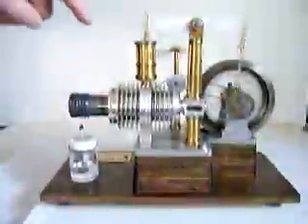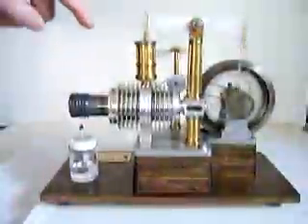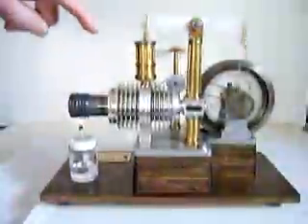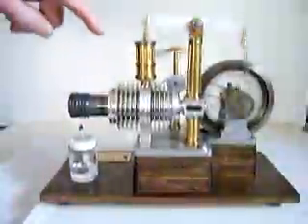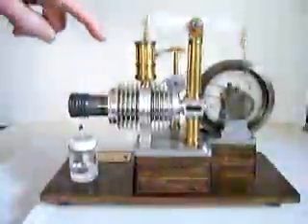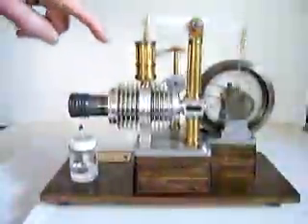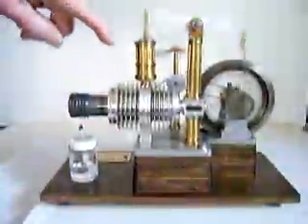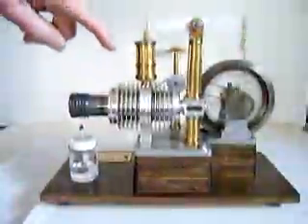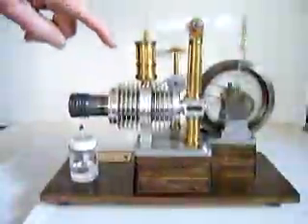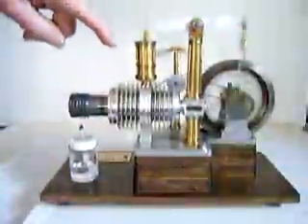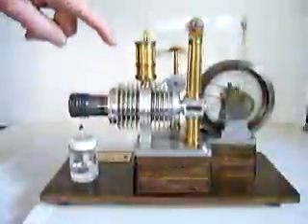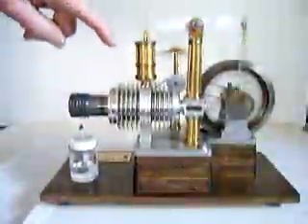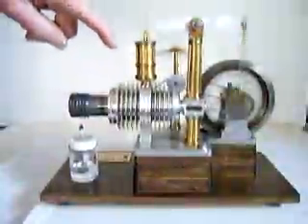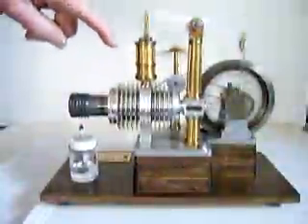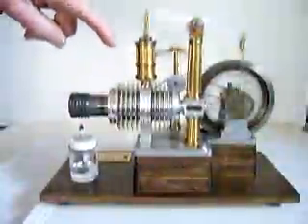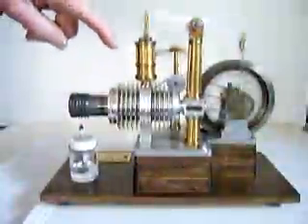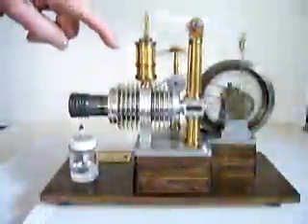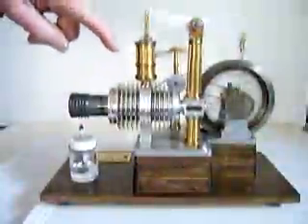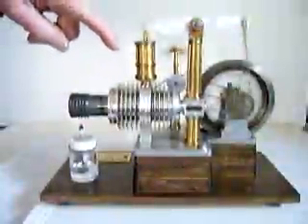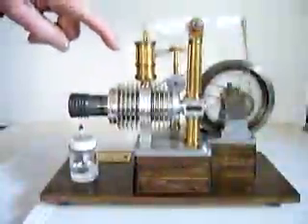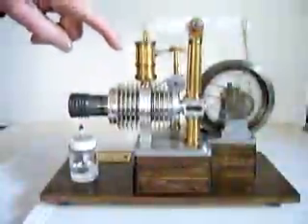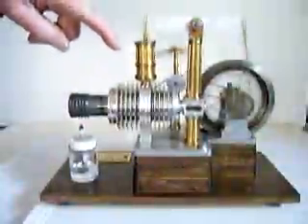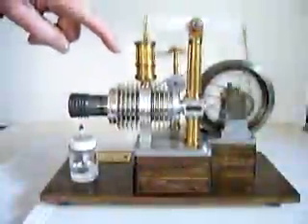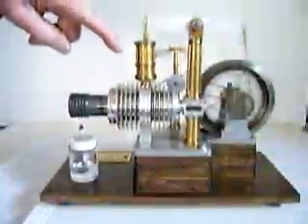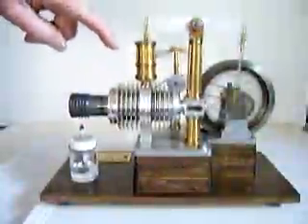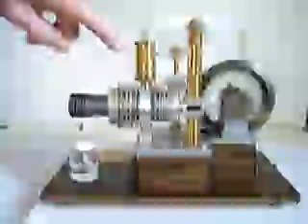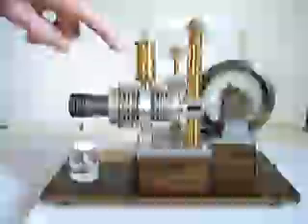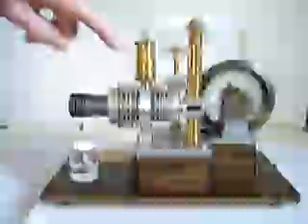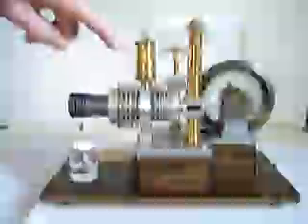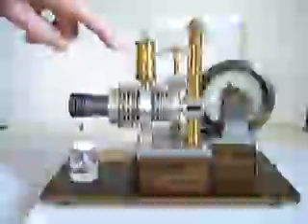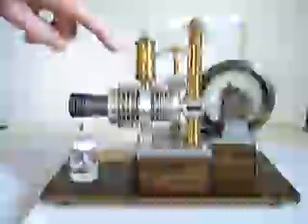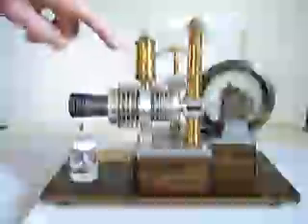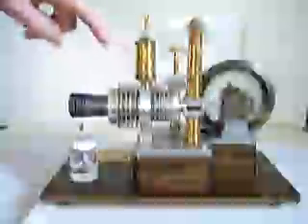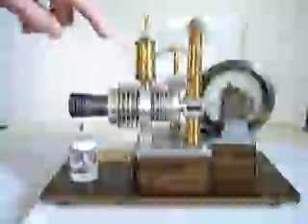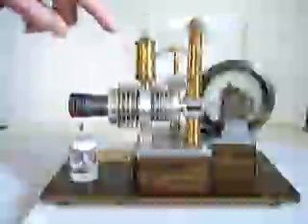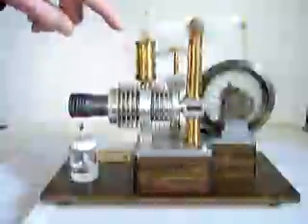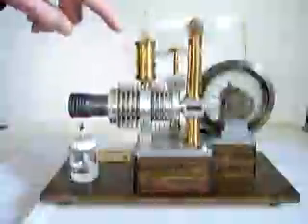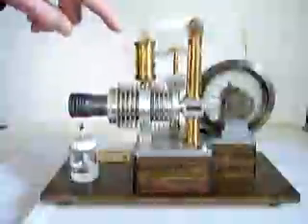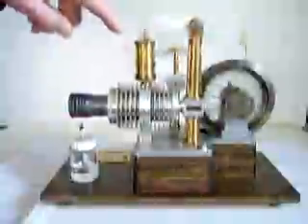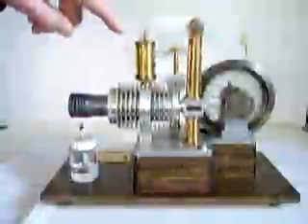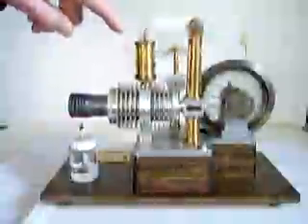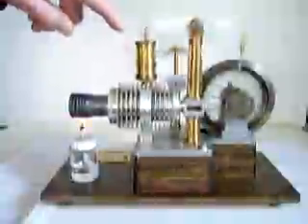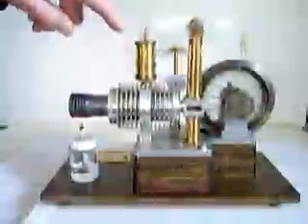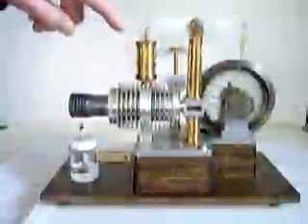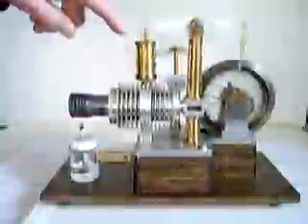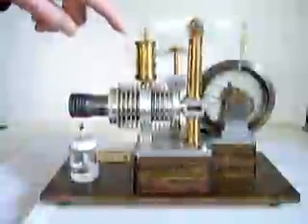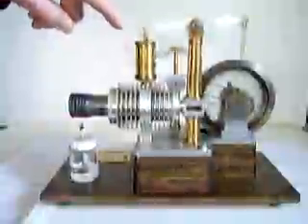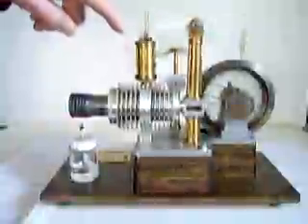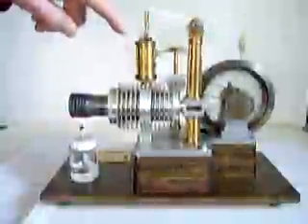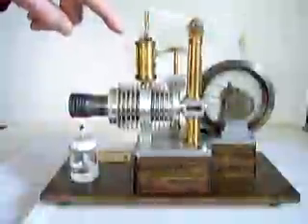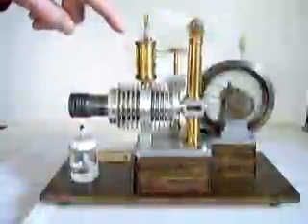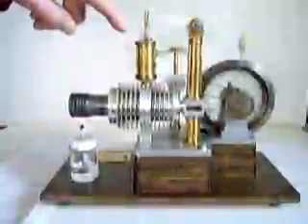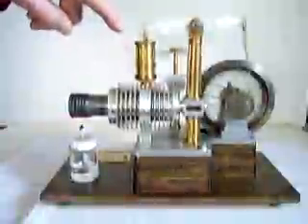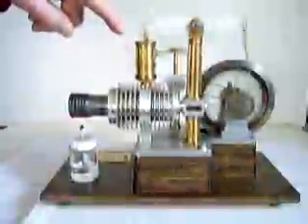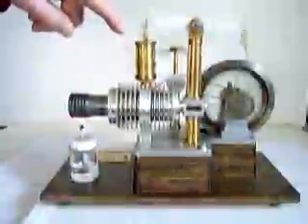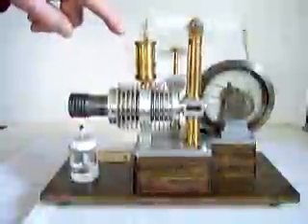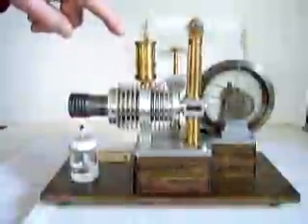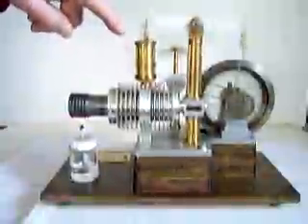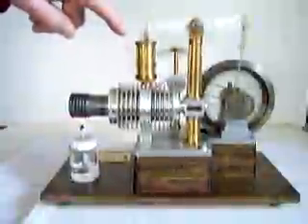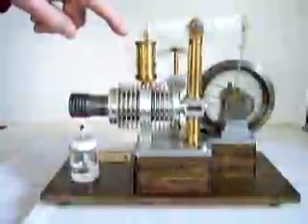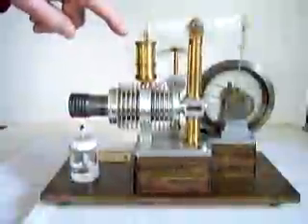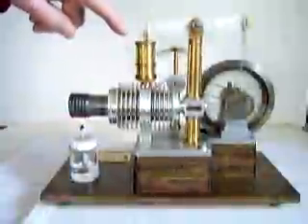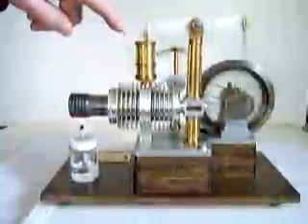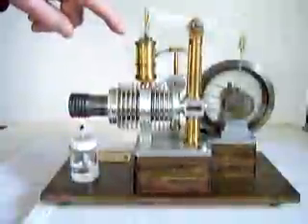This is the power cylinder here. The little piston is made out of carbon, and it is on the bottom.